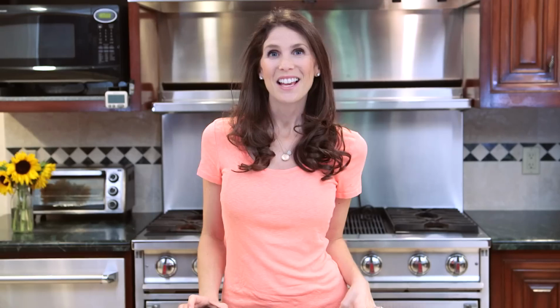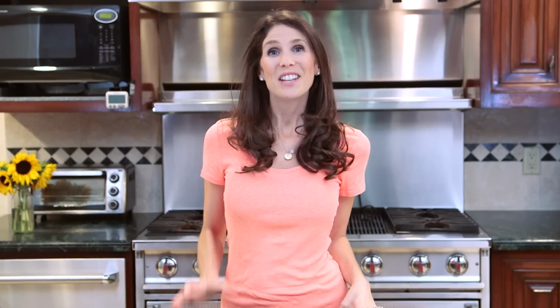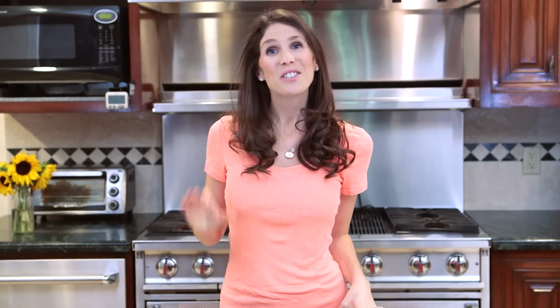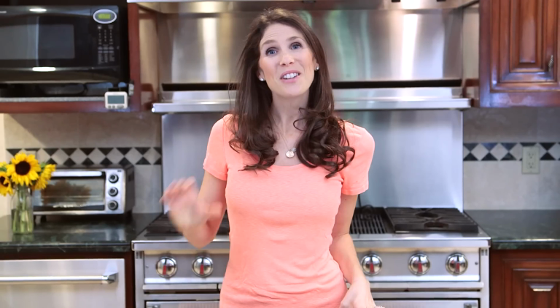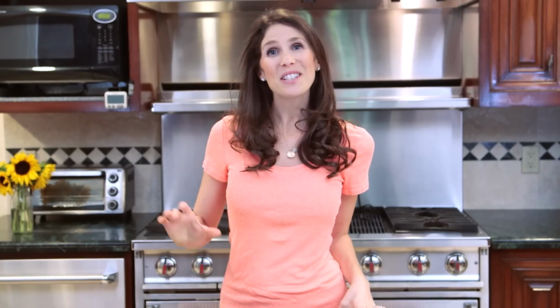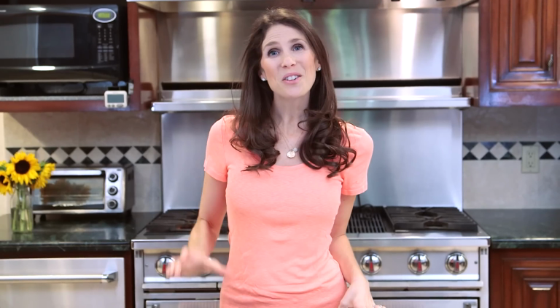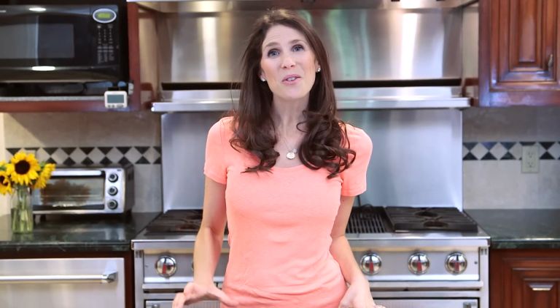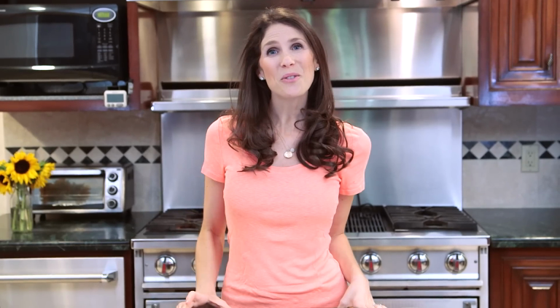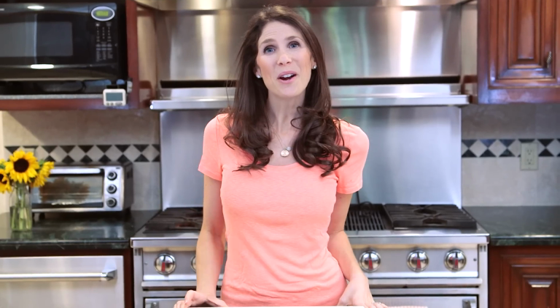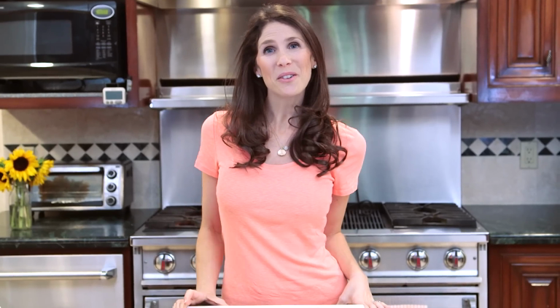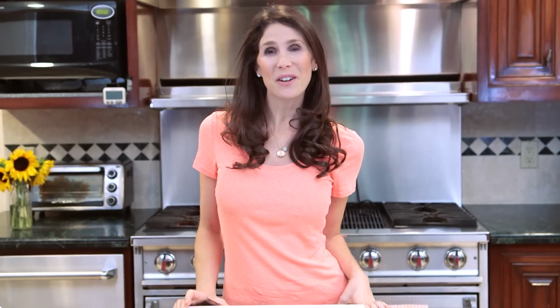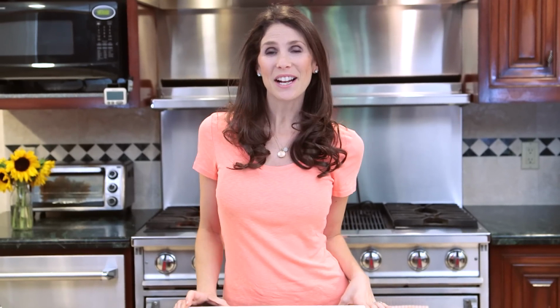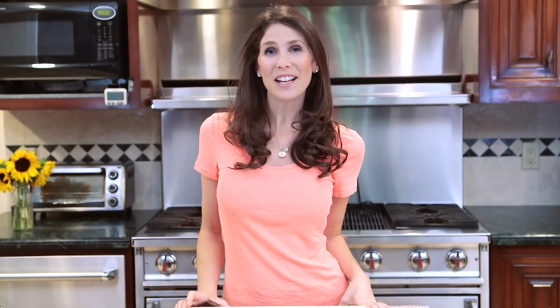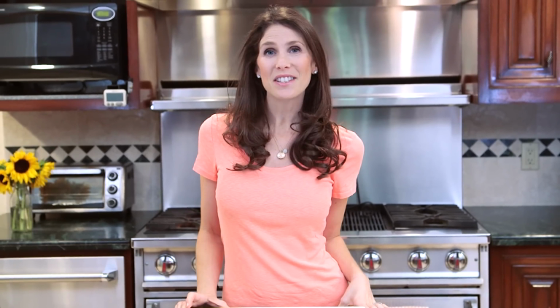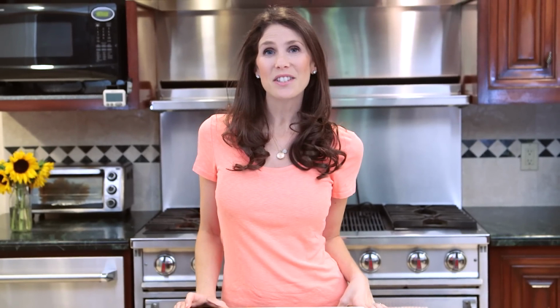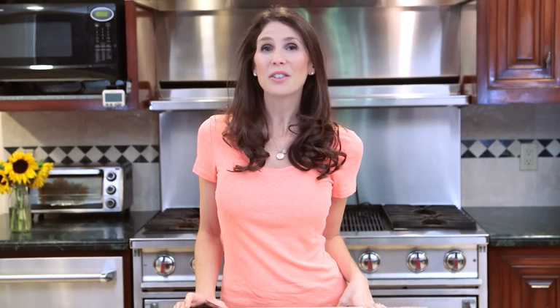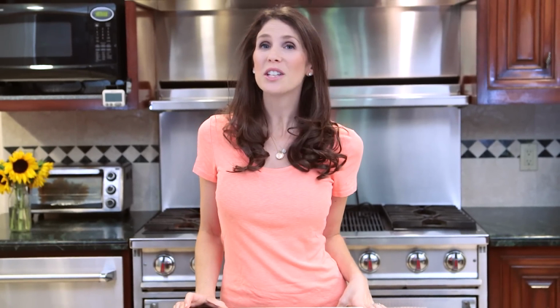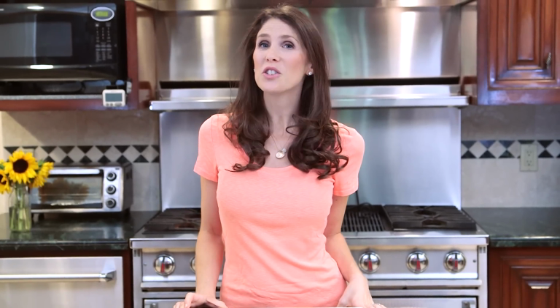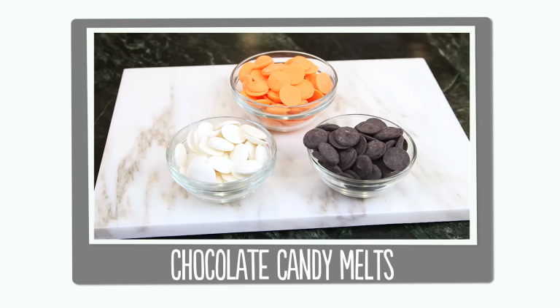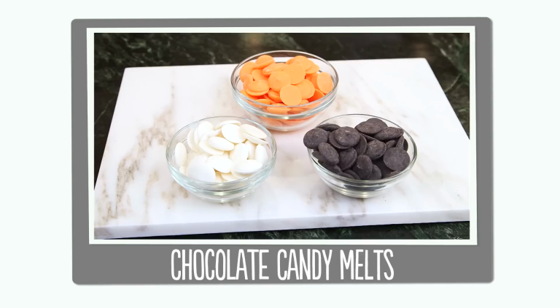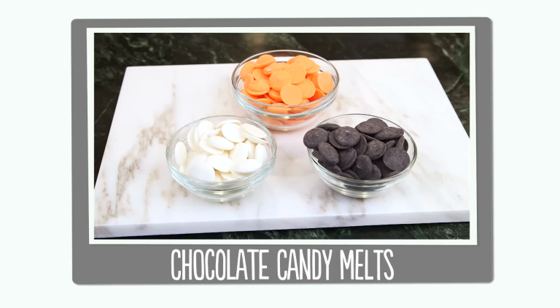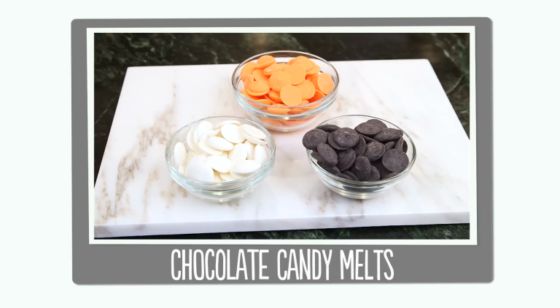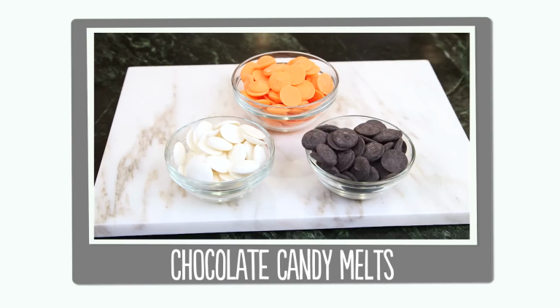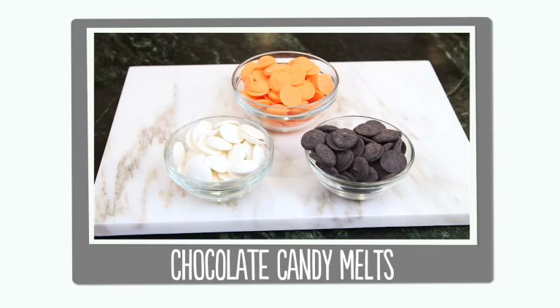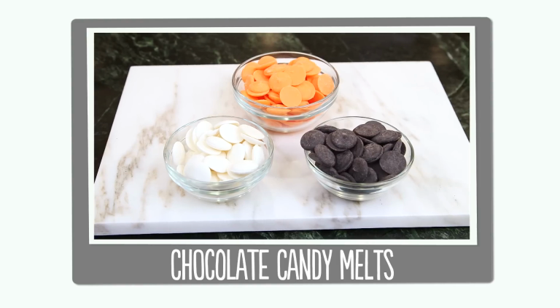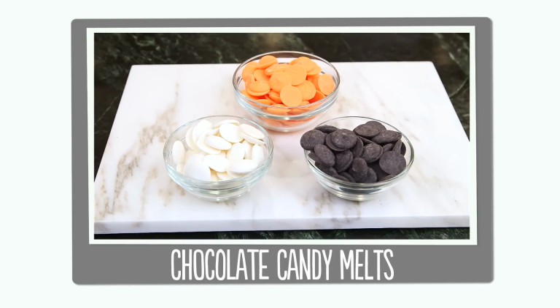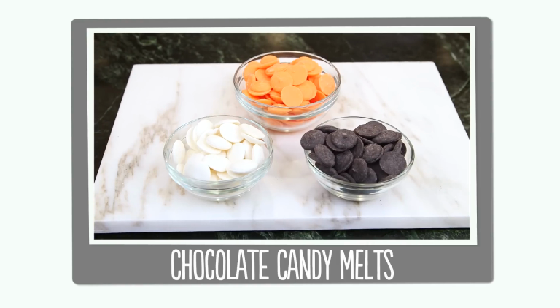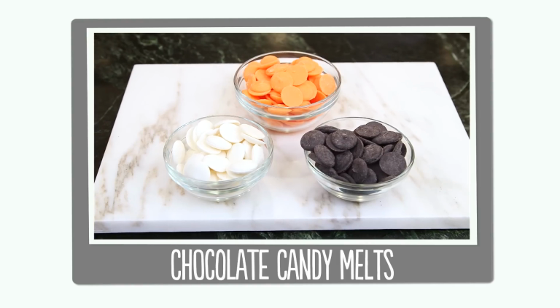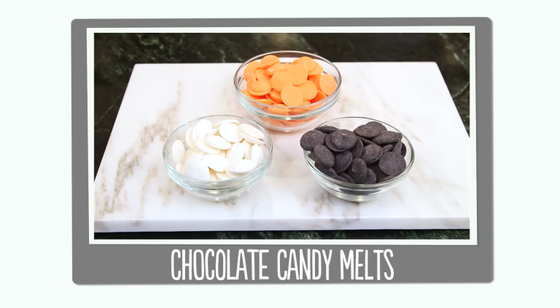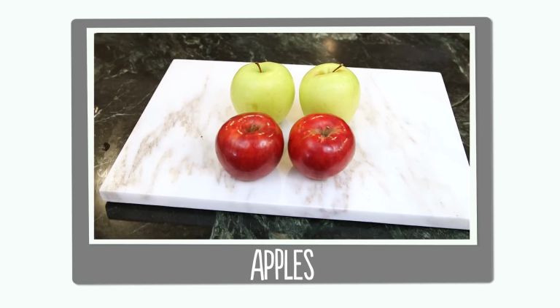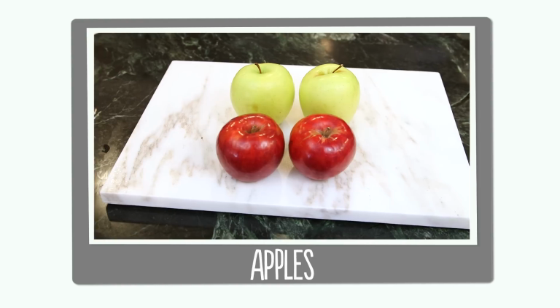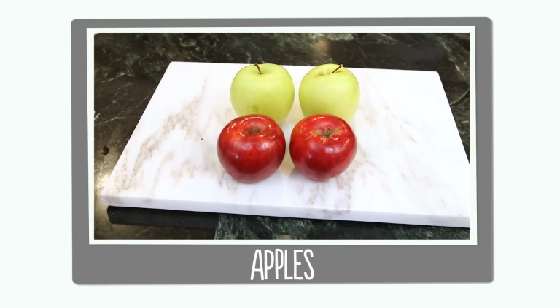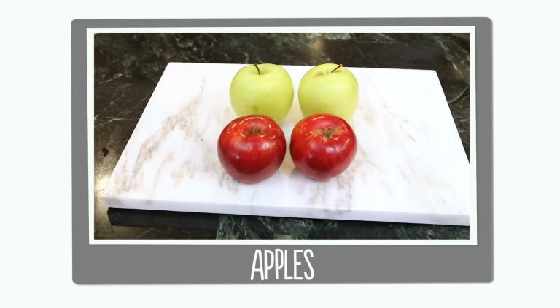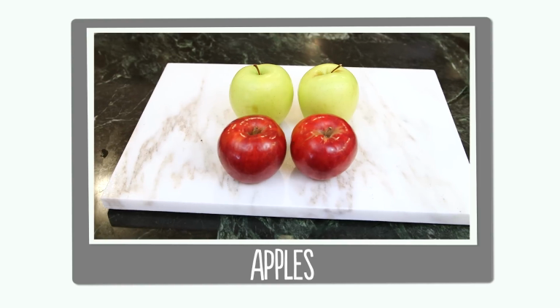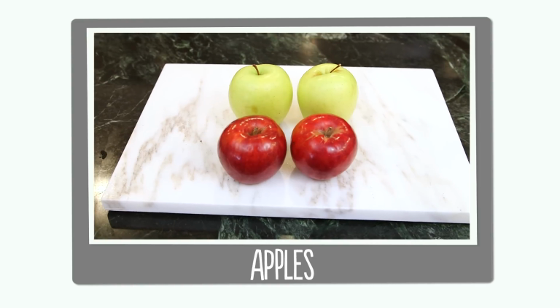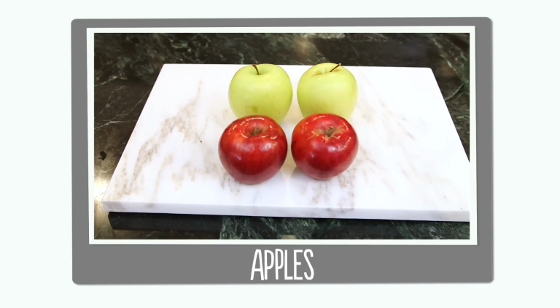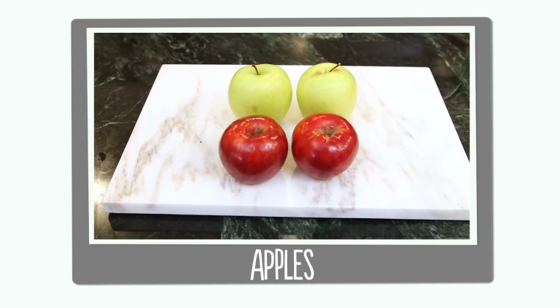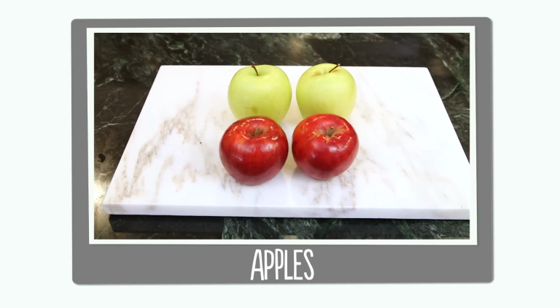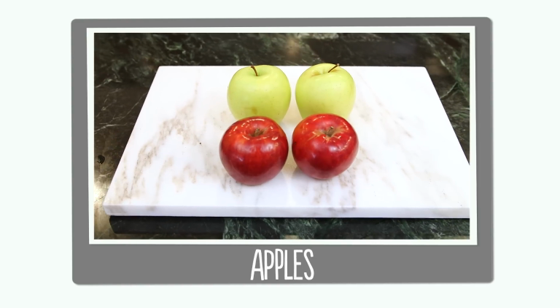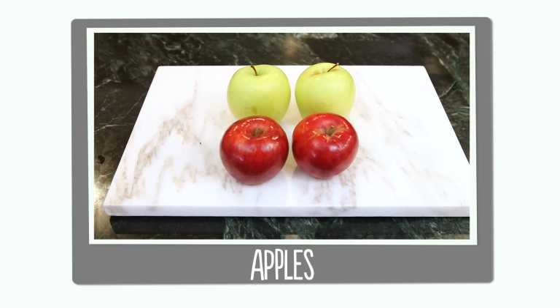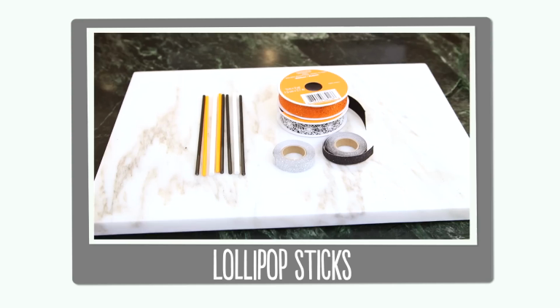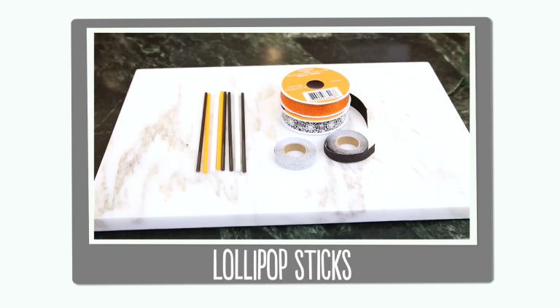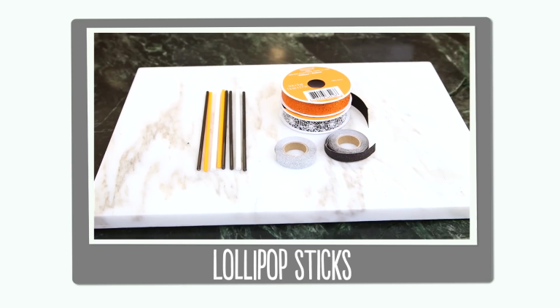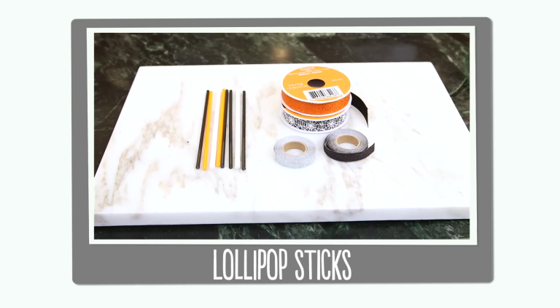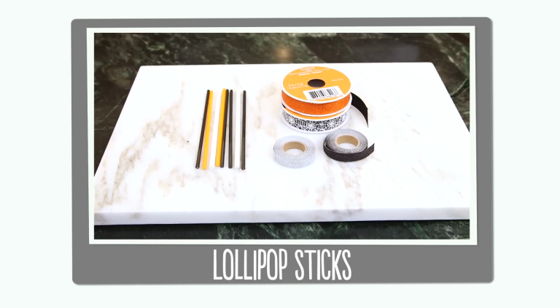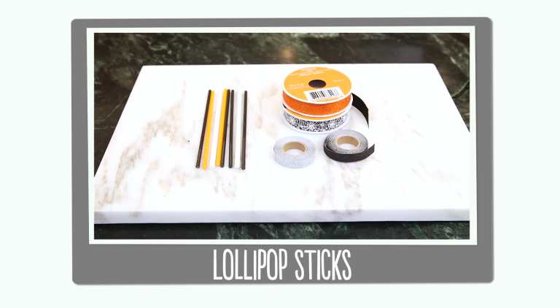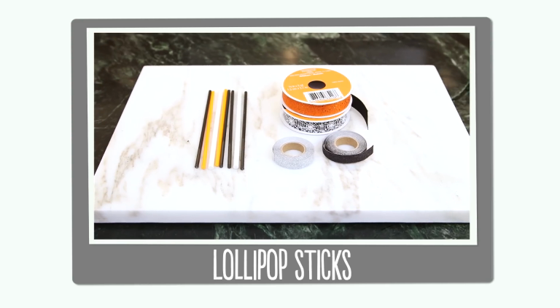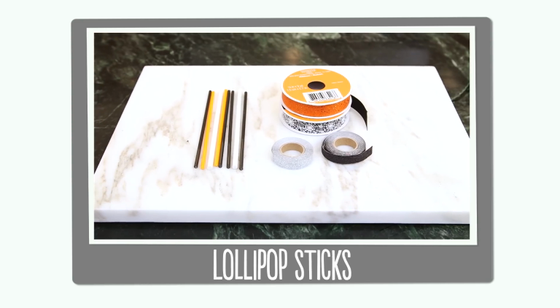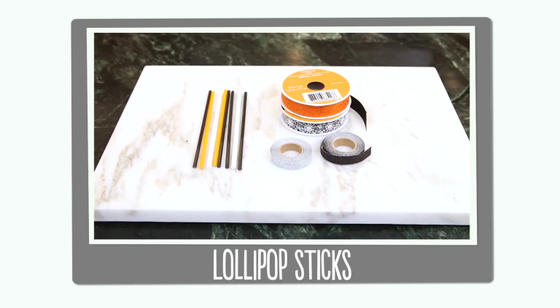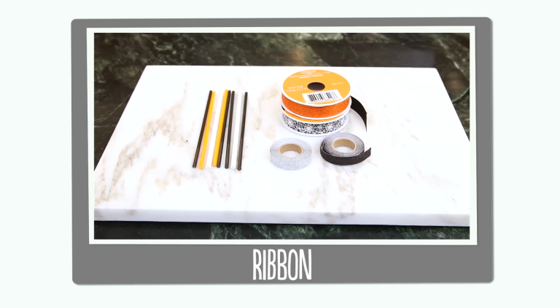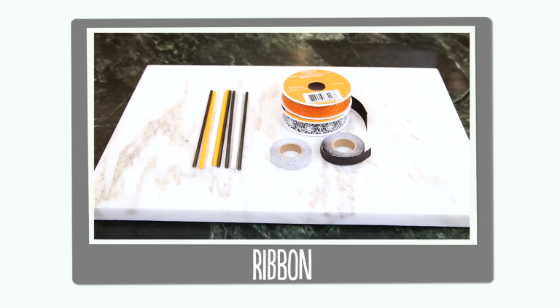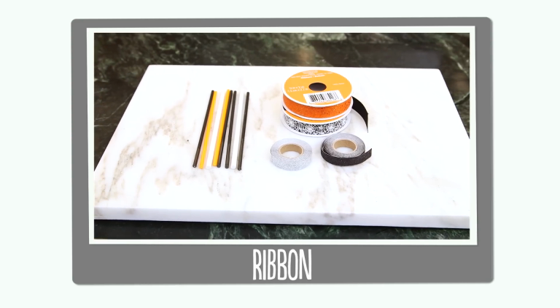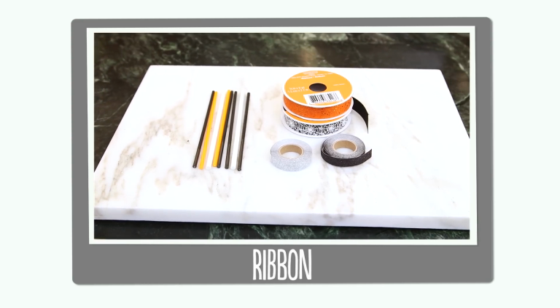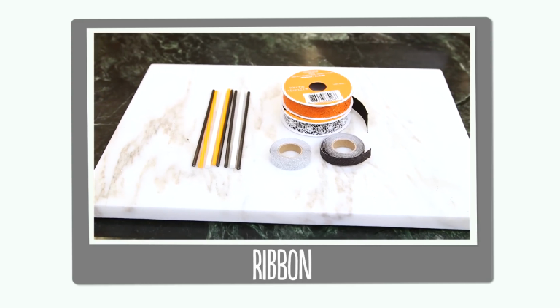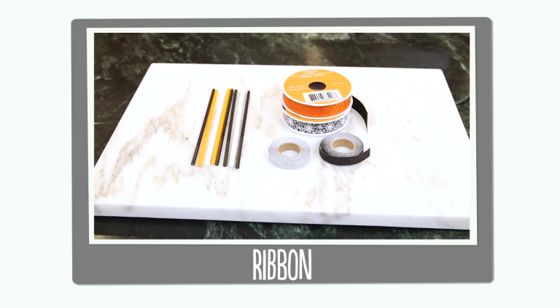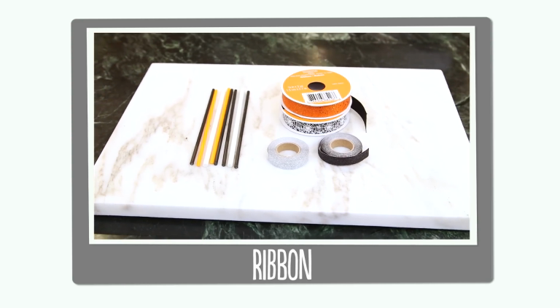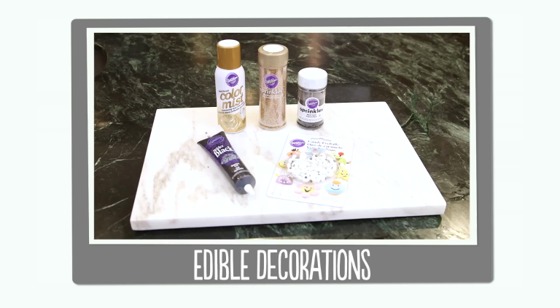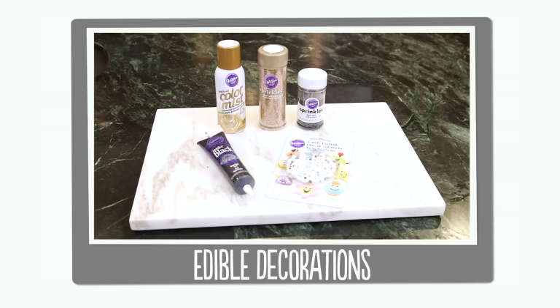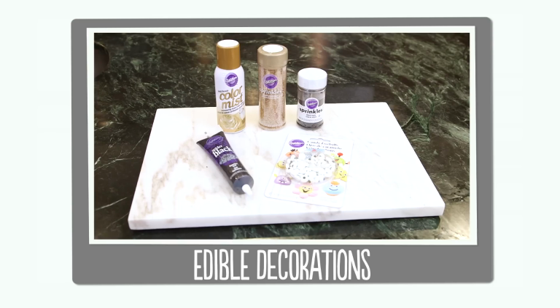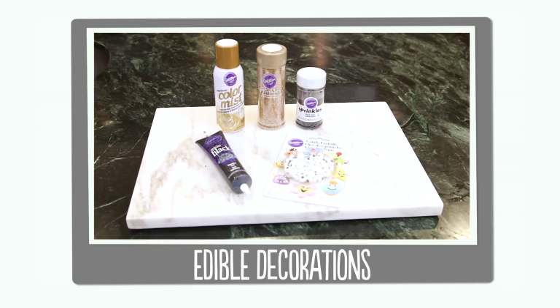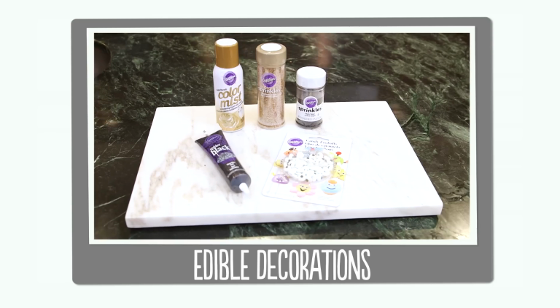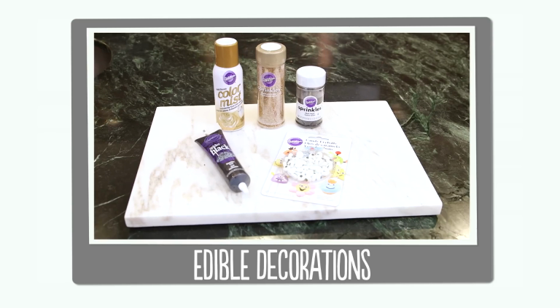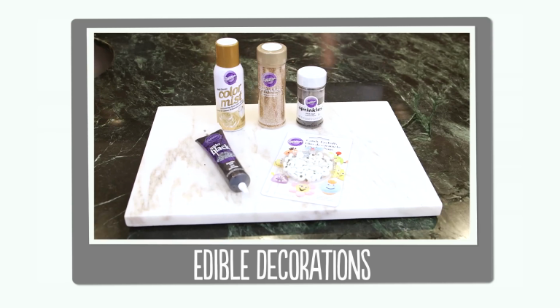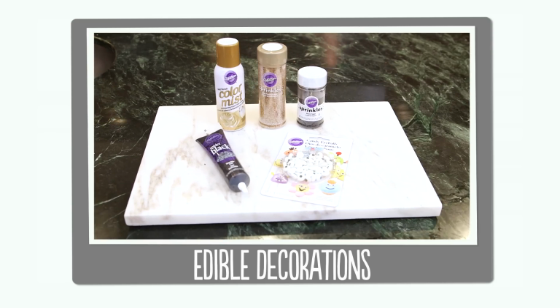So let's go through our ingredients. You'll need chocolate candy melts, apples, lollipop sticks and ribbon, and edible decorations.